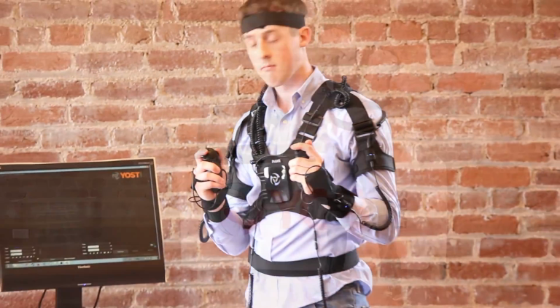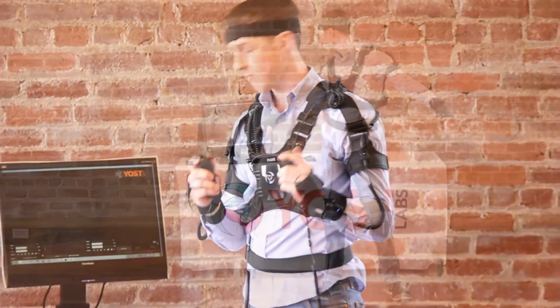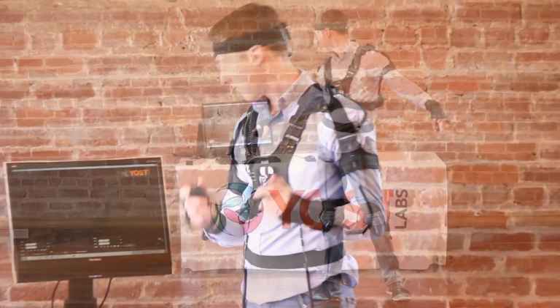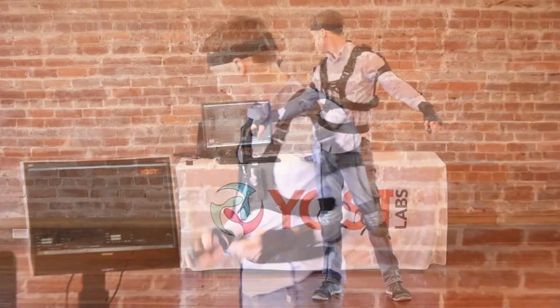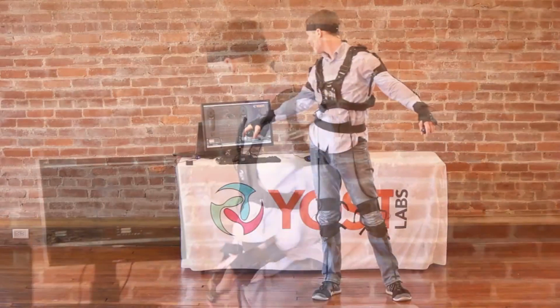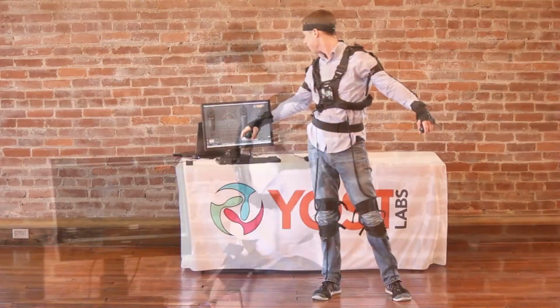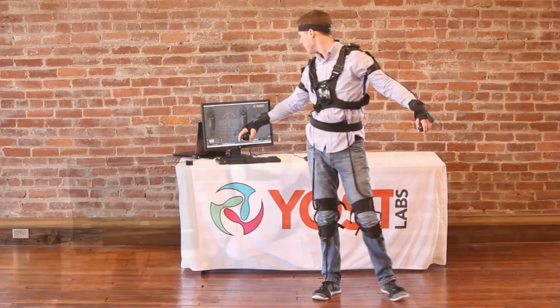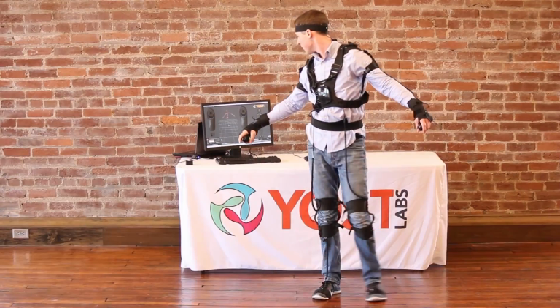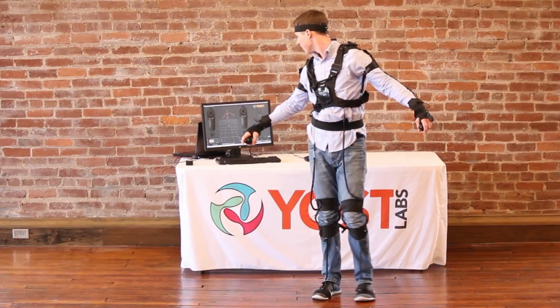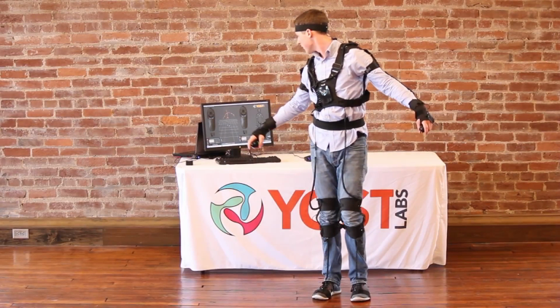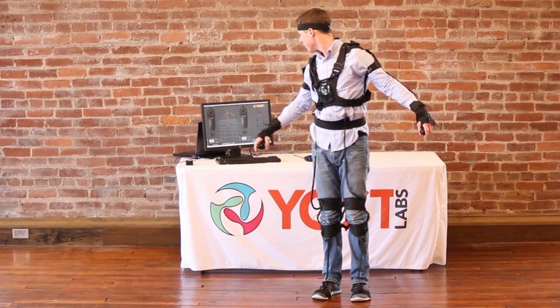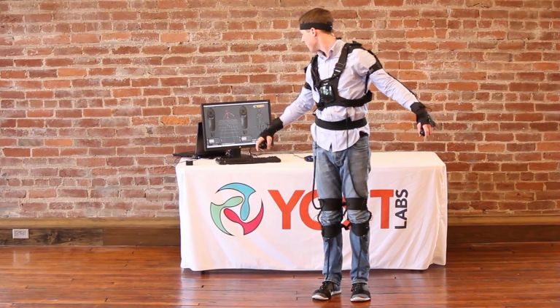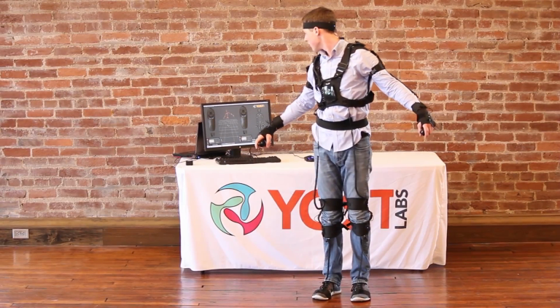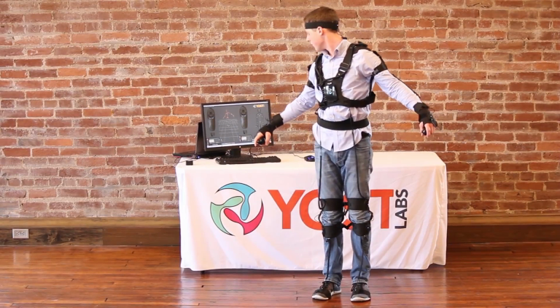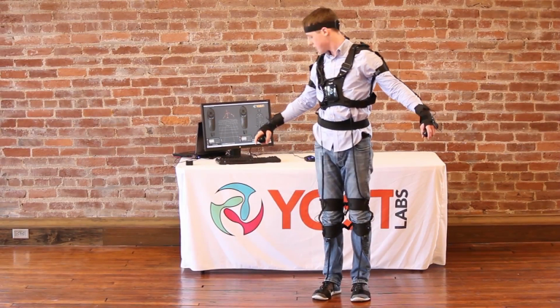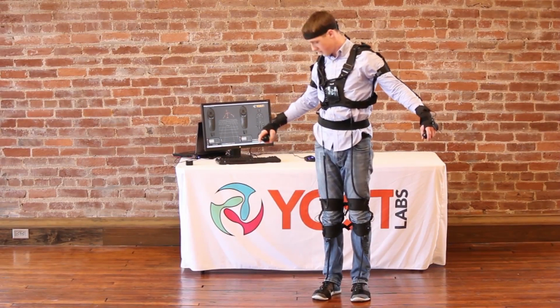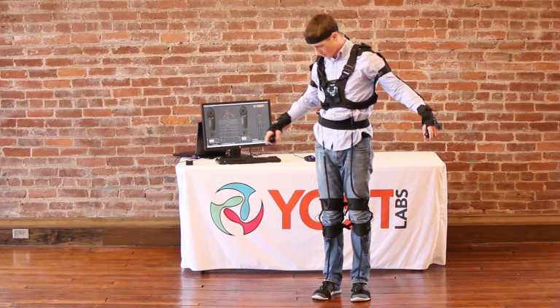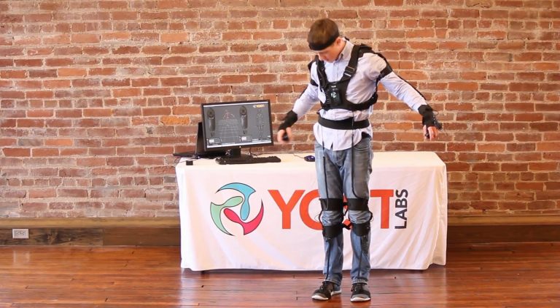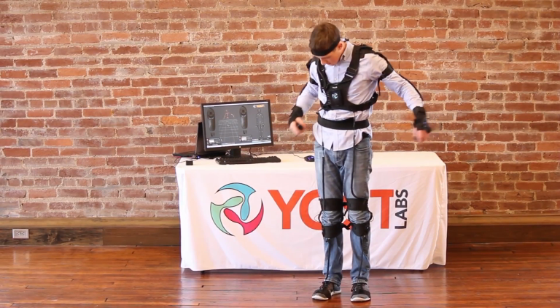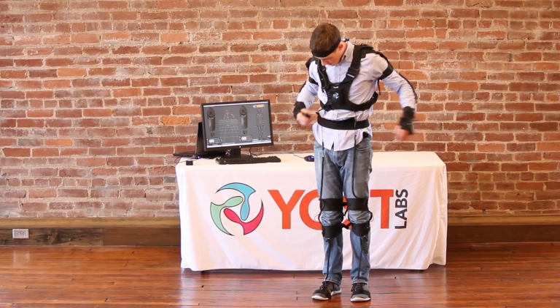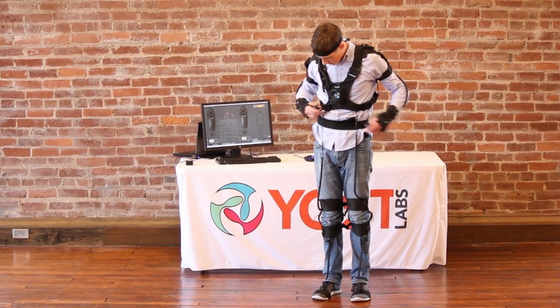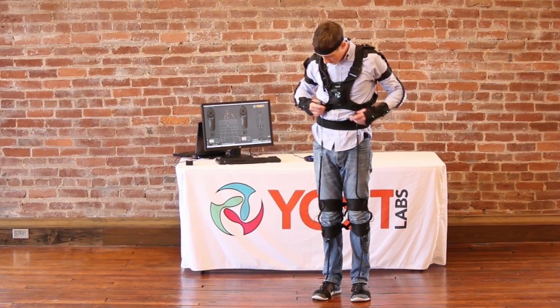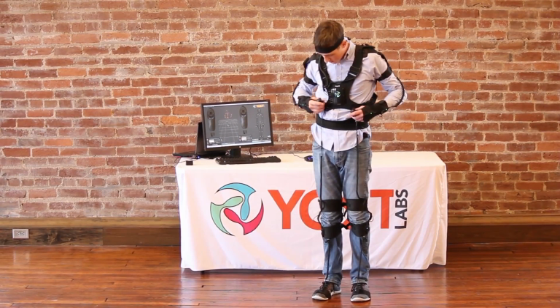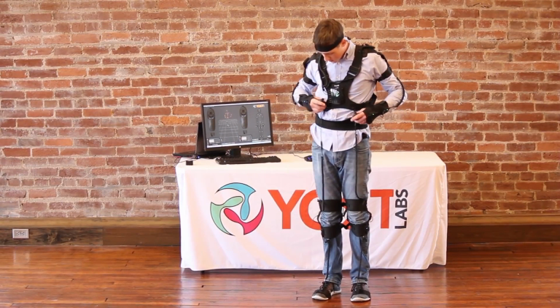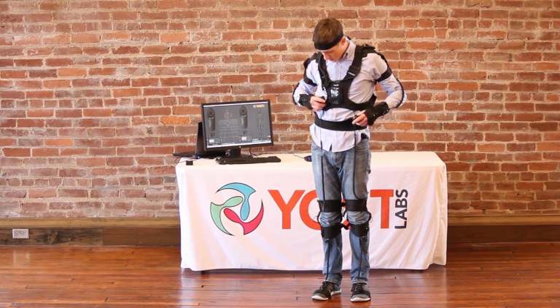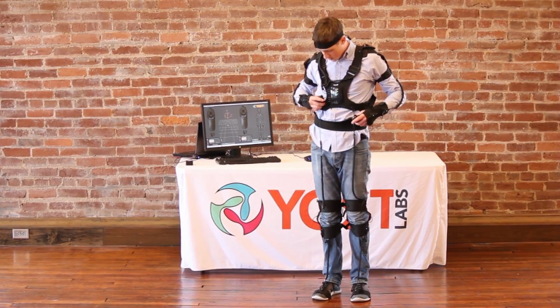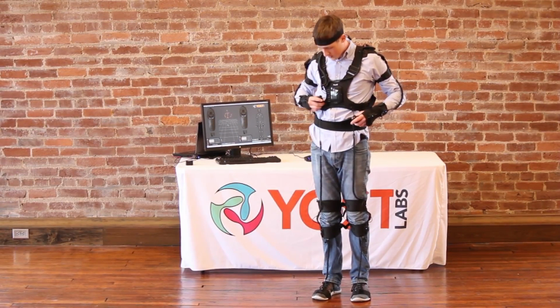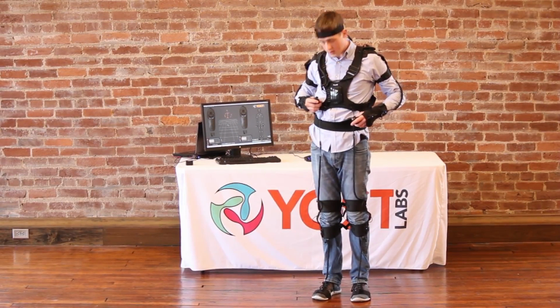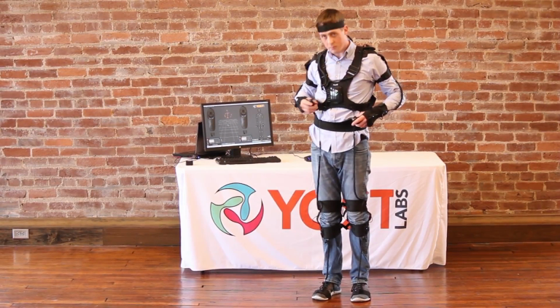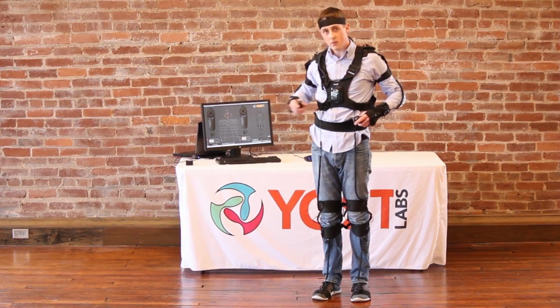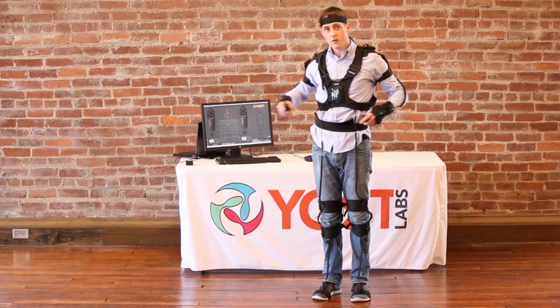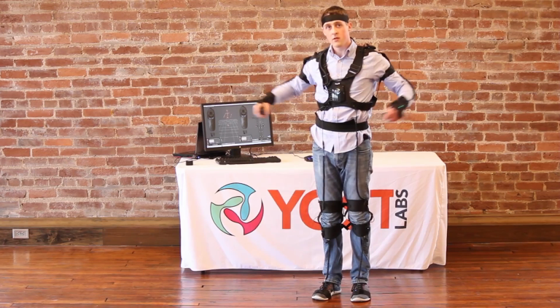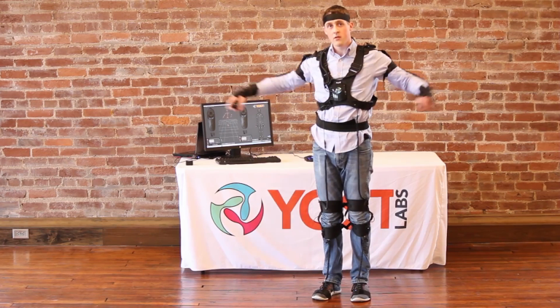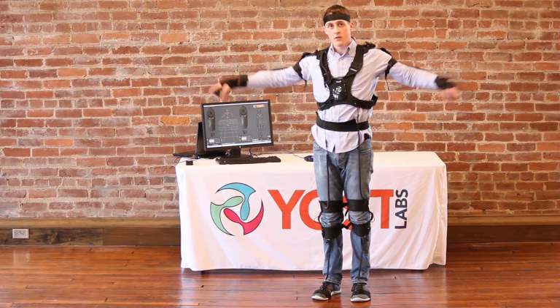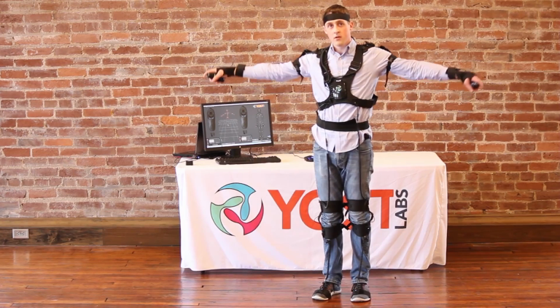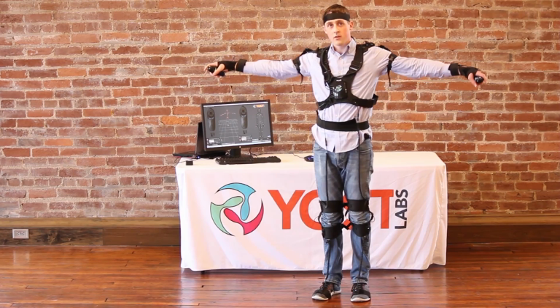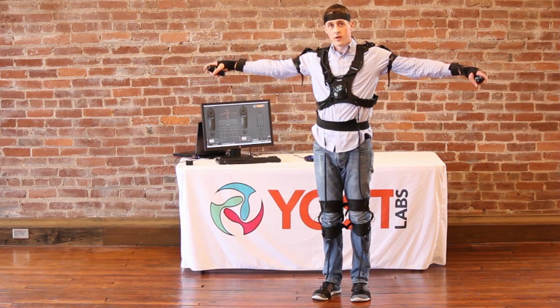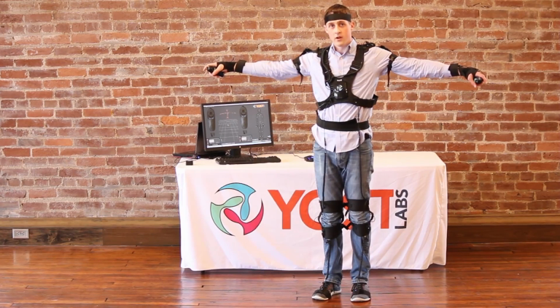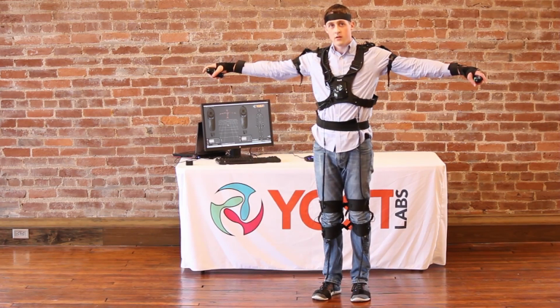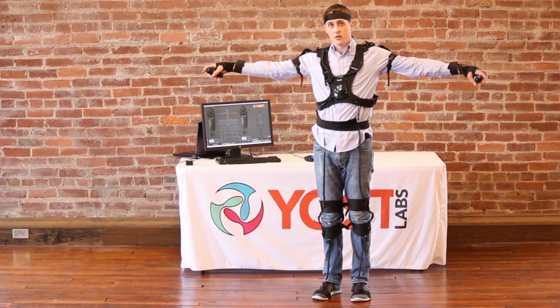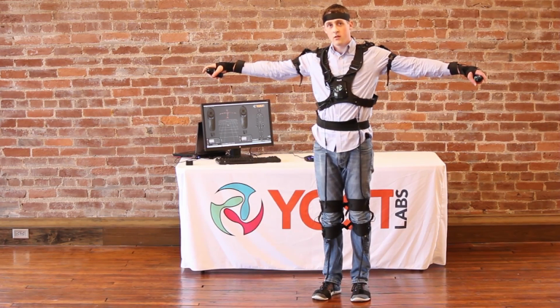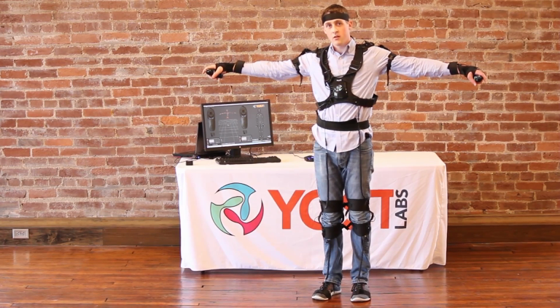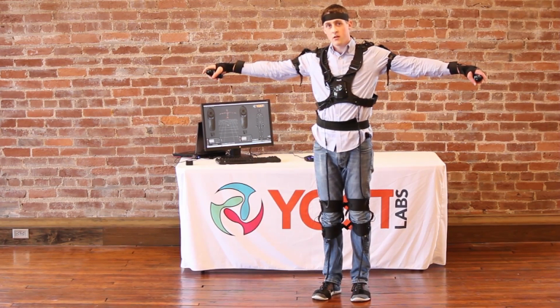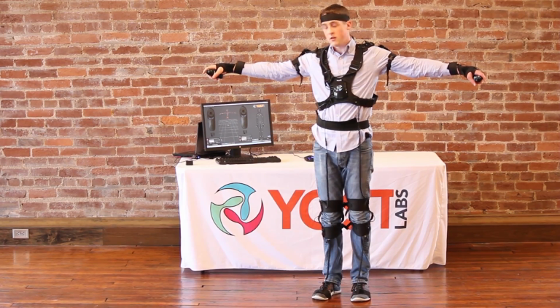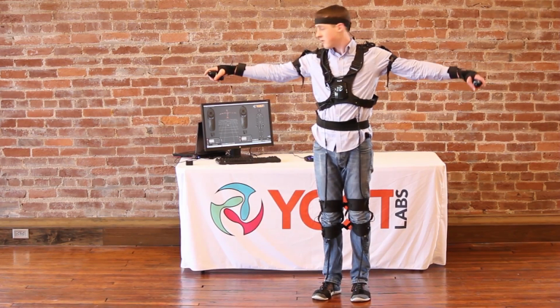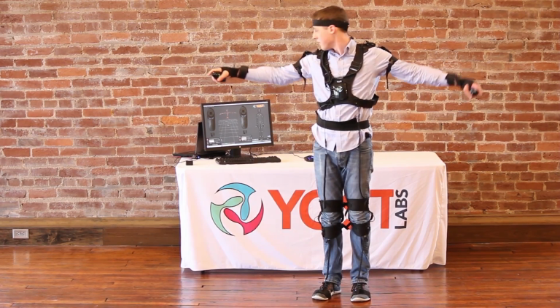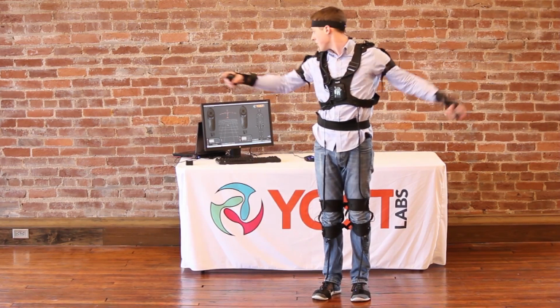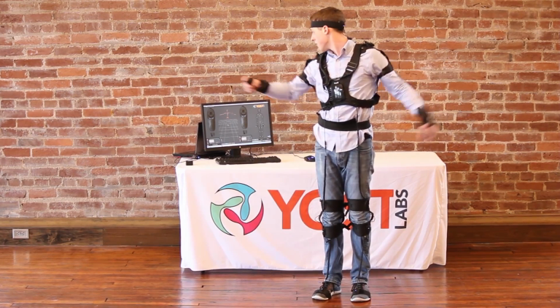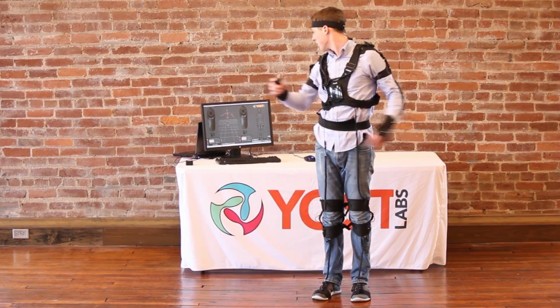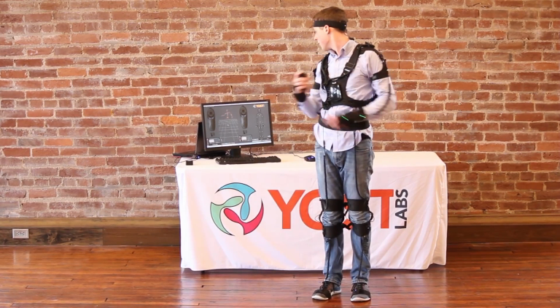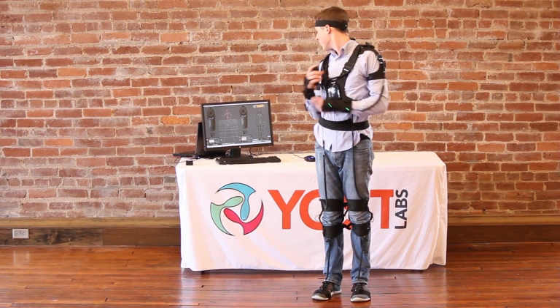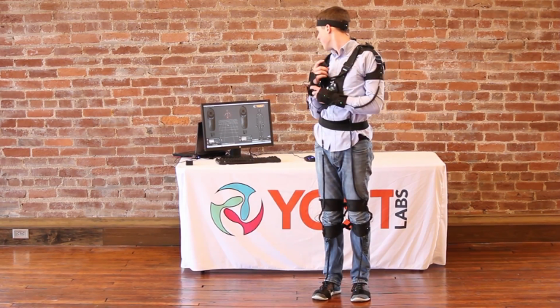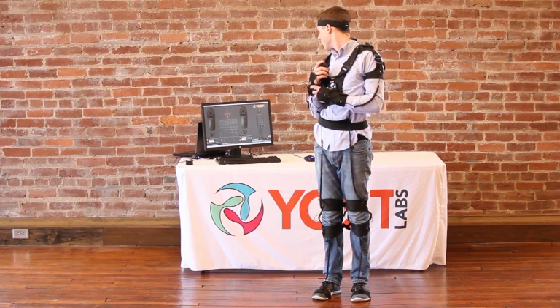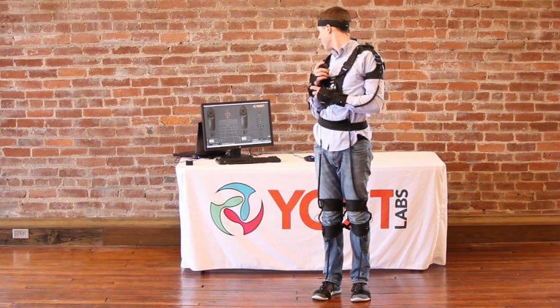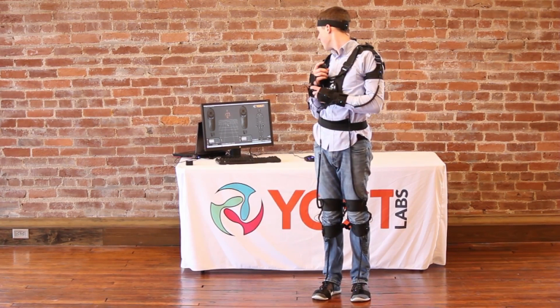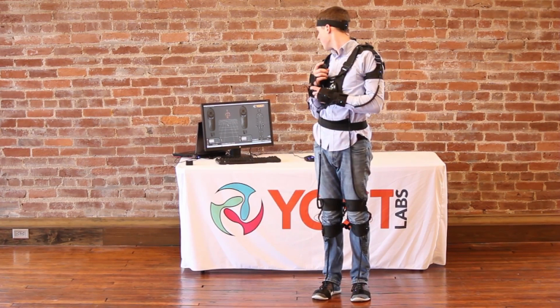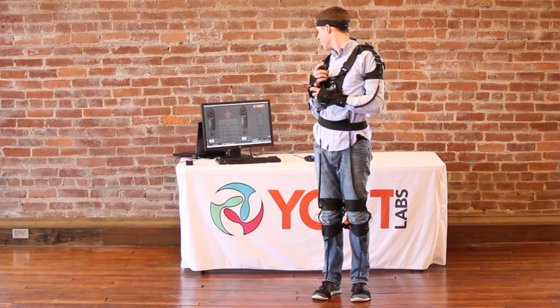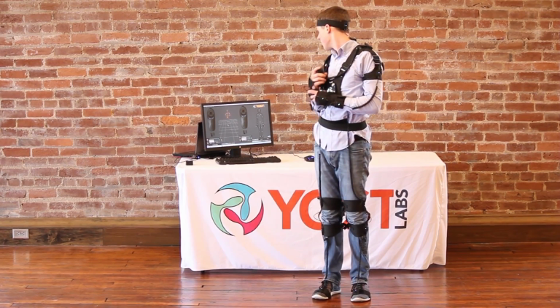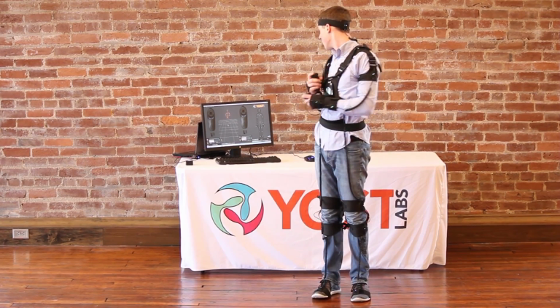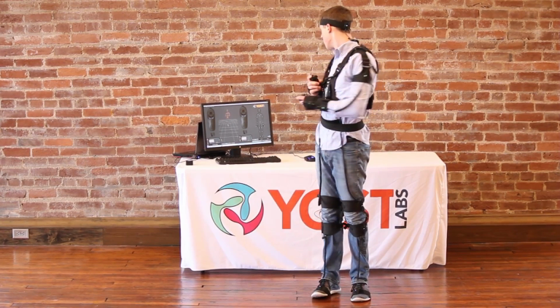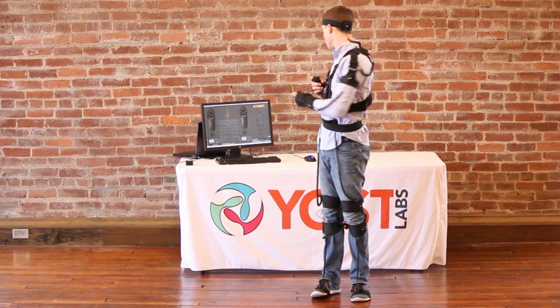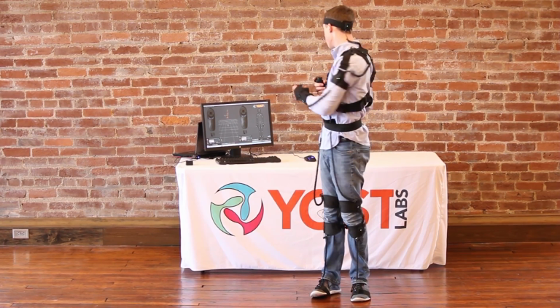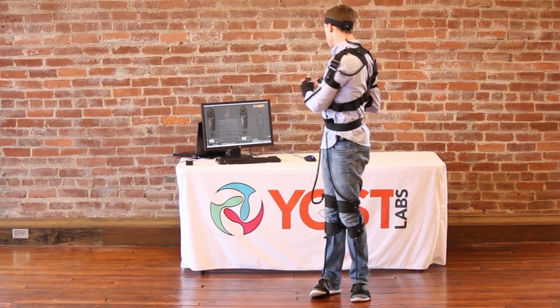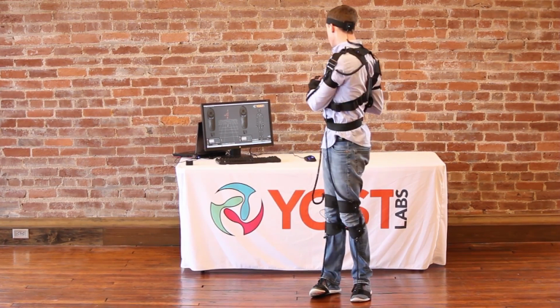For the remainder of the tutorial, we will show you how to stream data from the suit in the PrioVR Utility and use the suit in the Zombie Survival Demo.